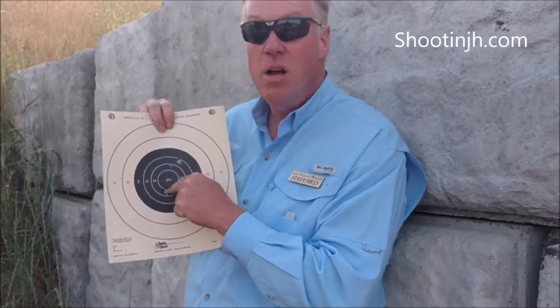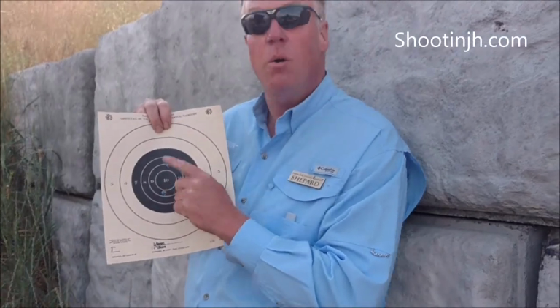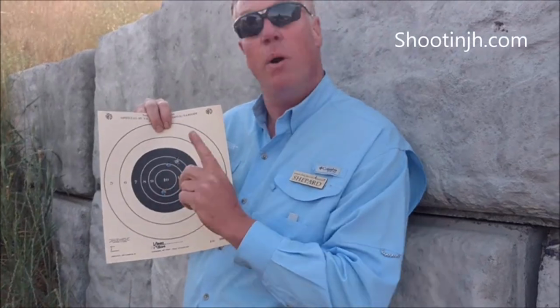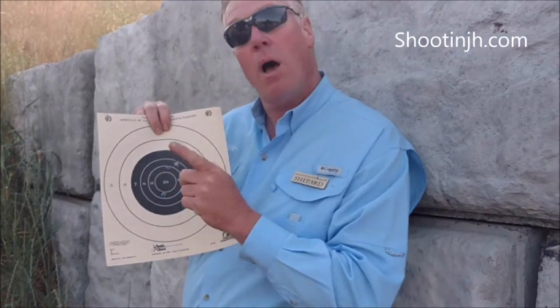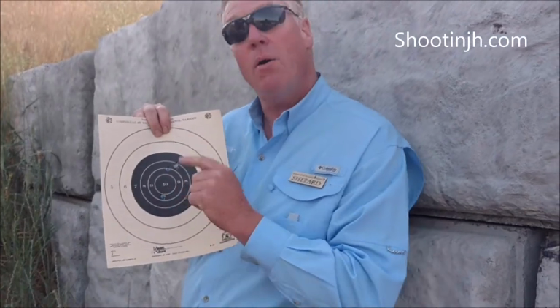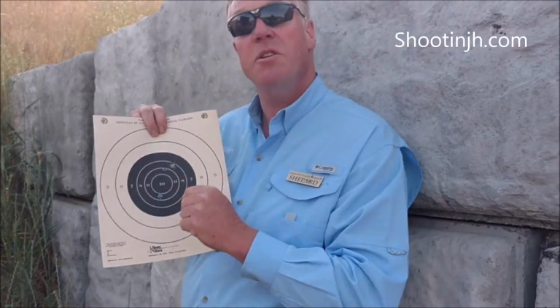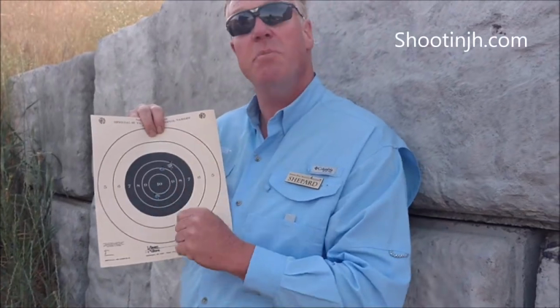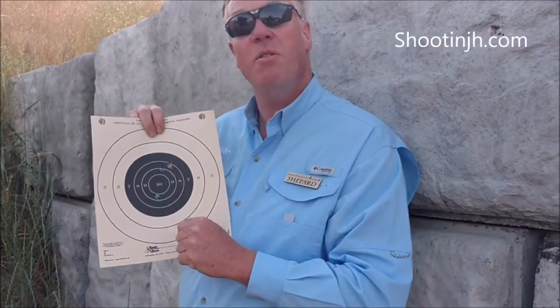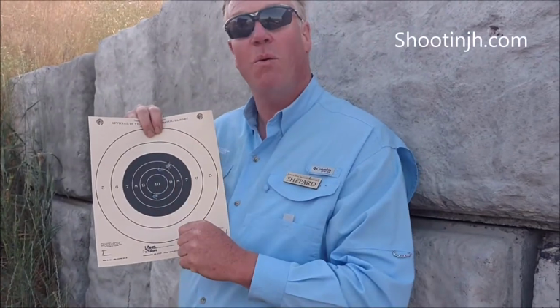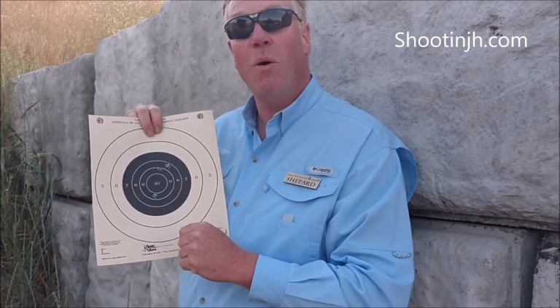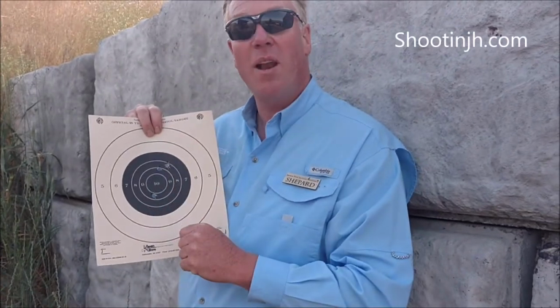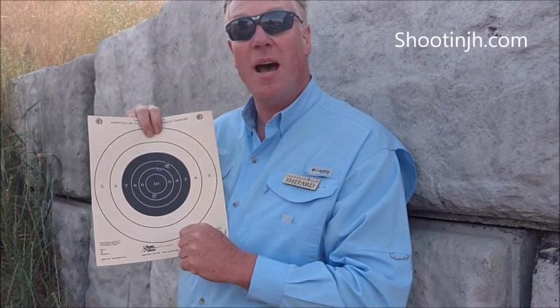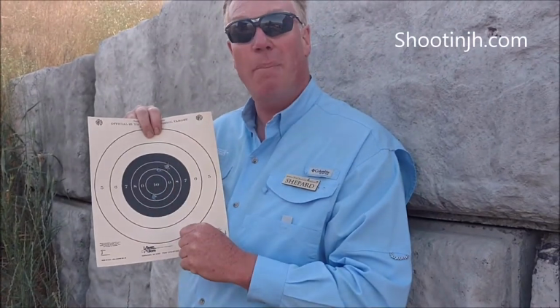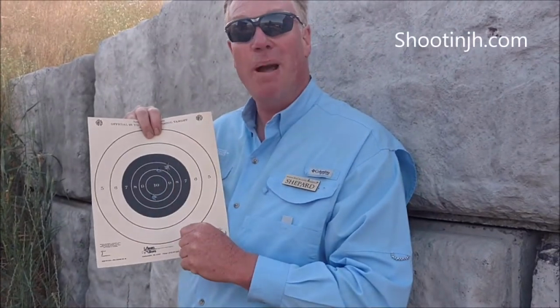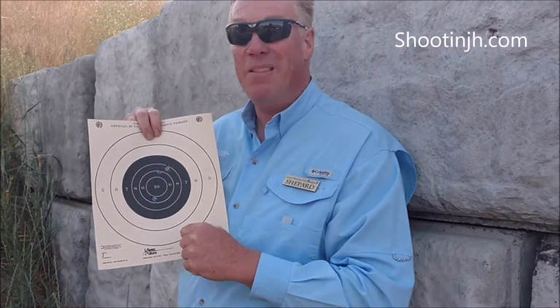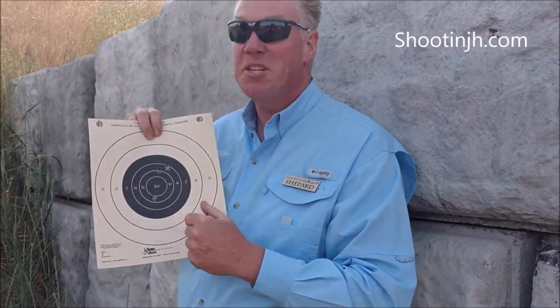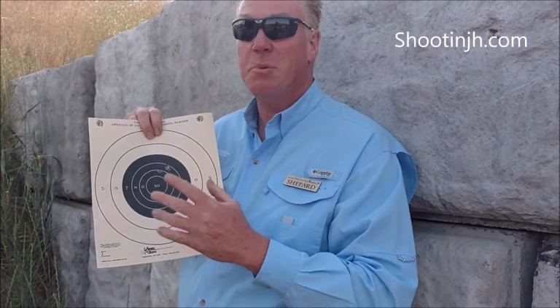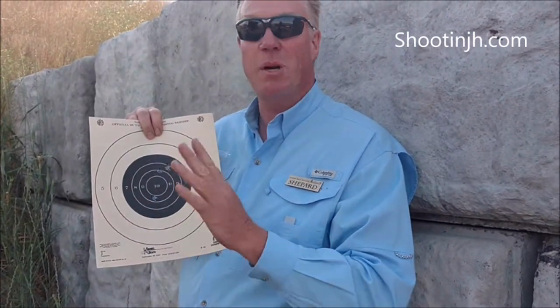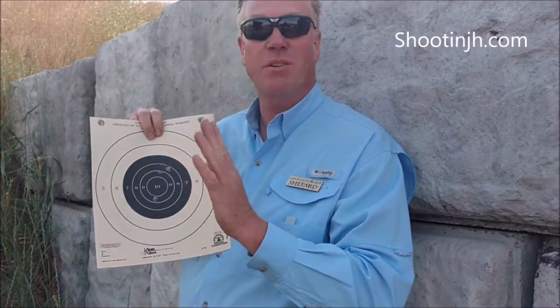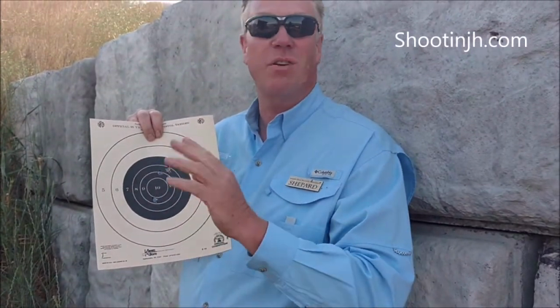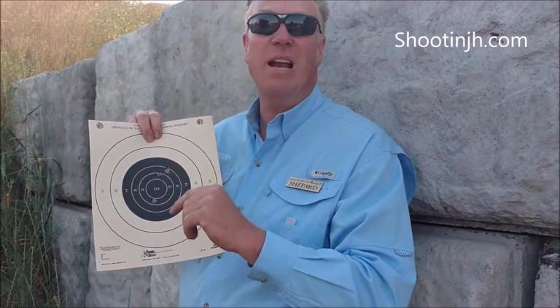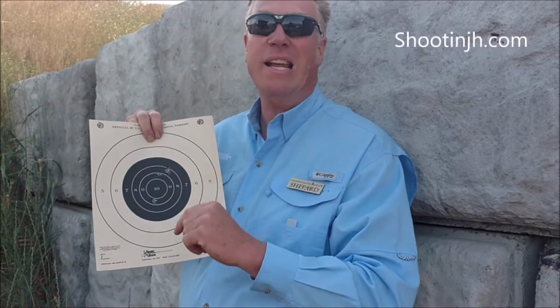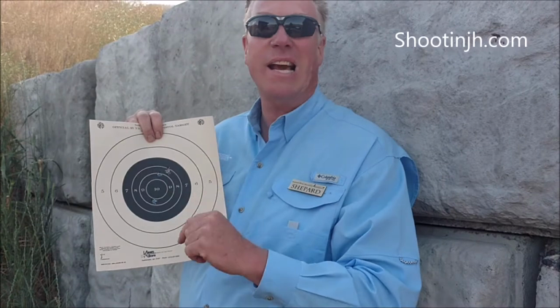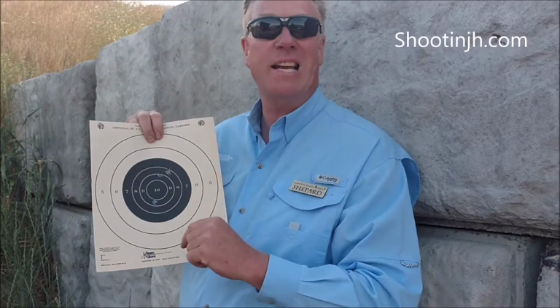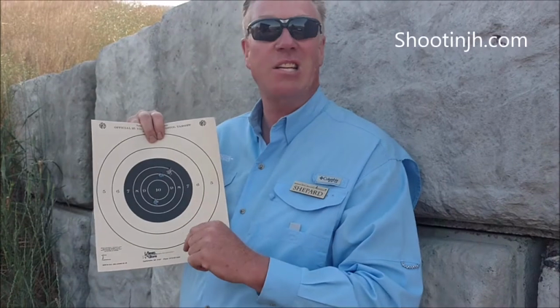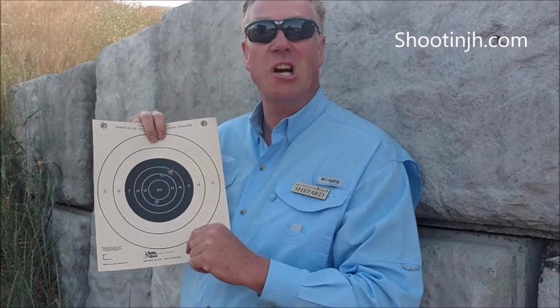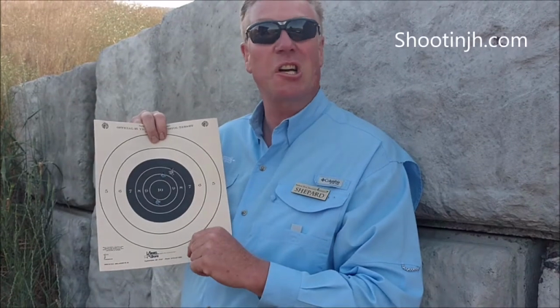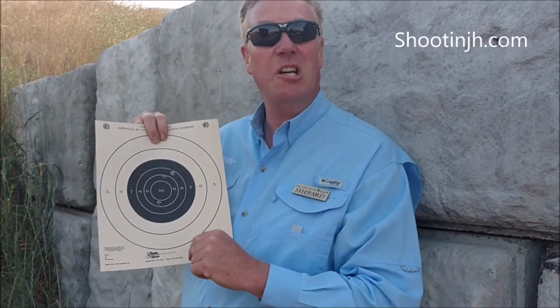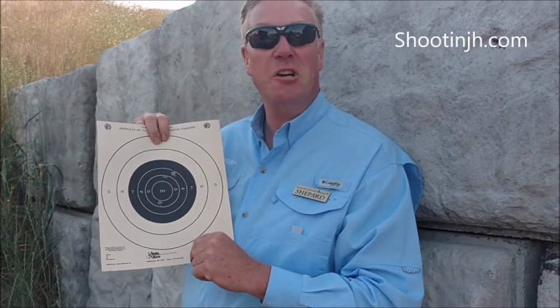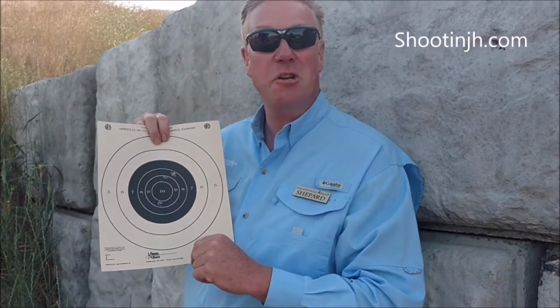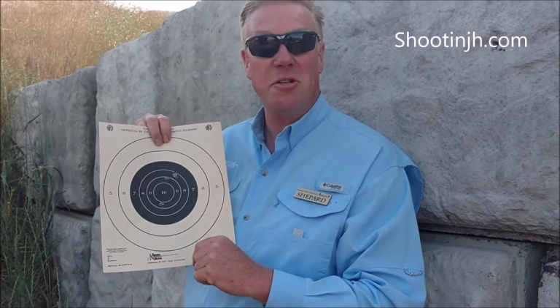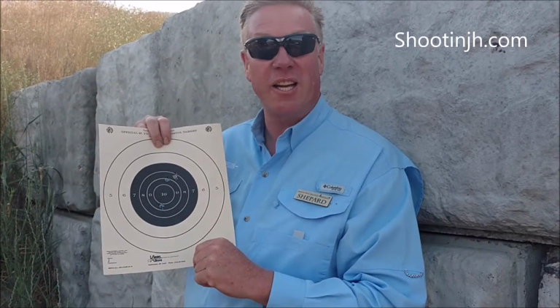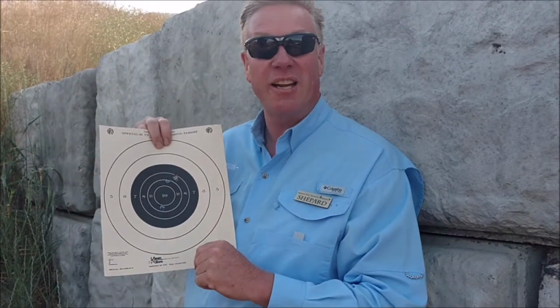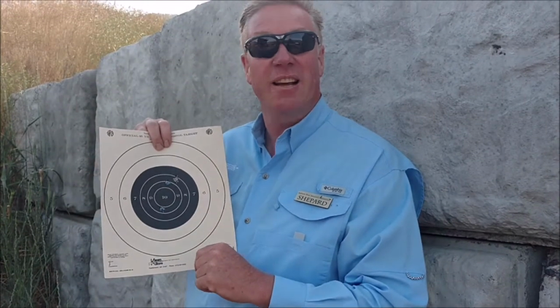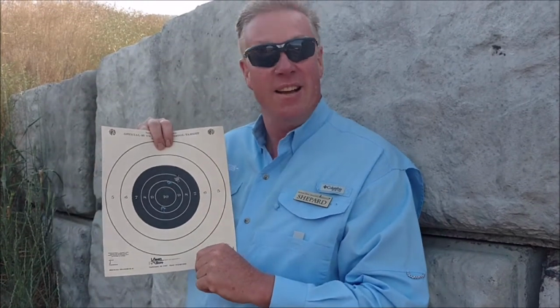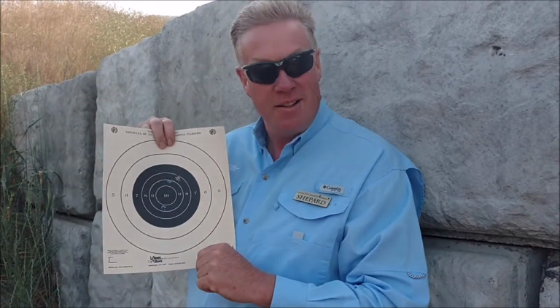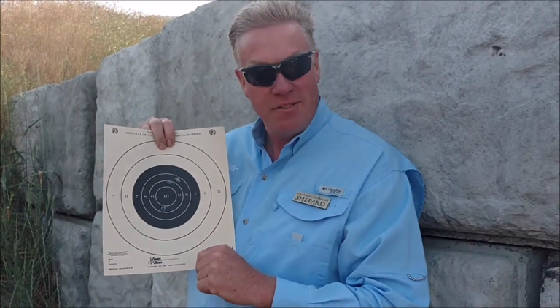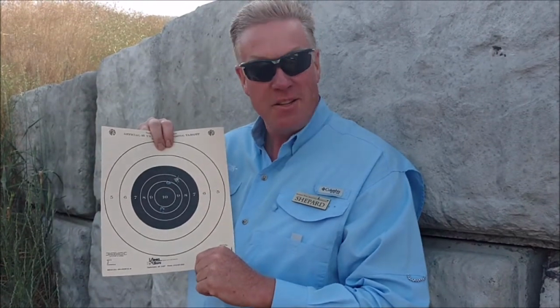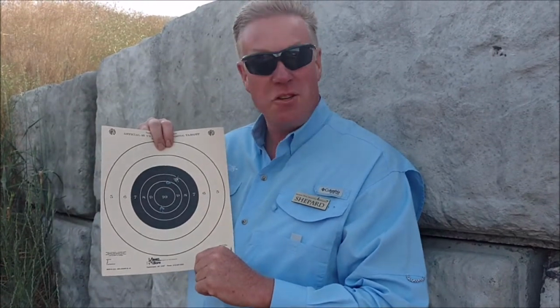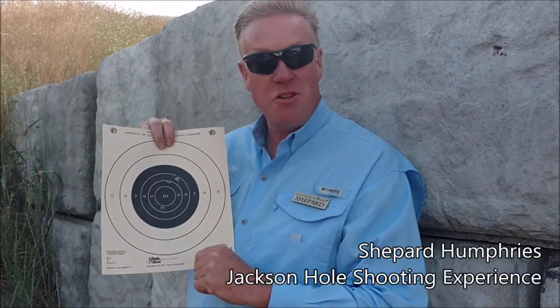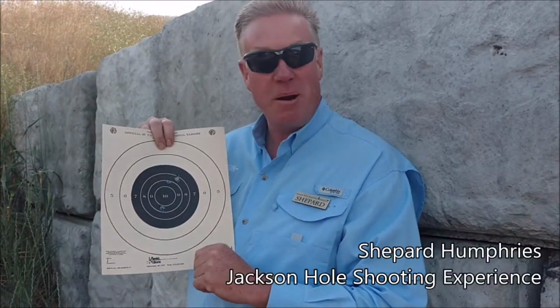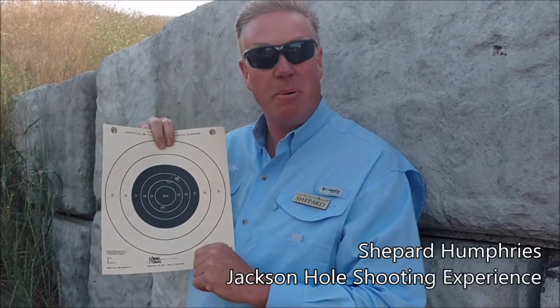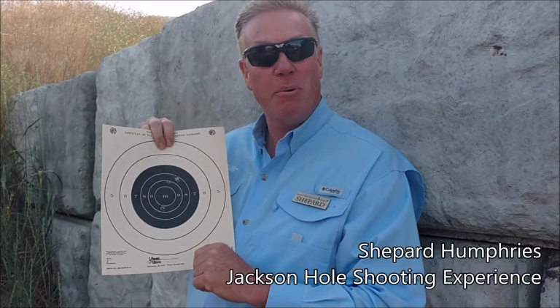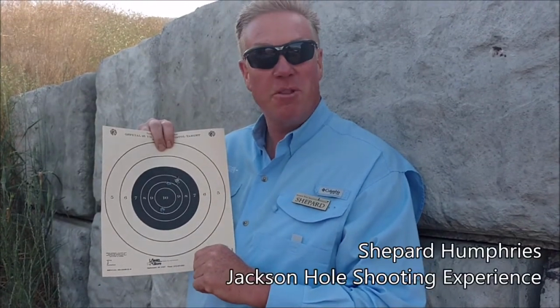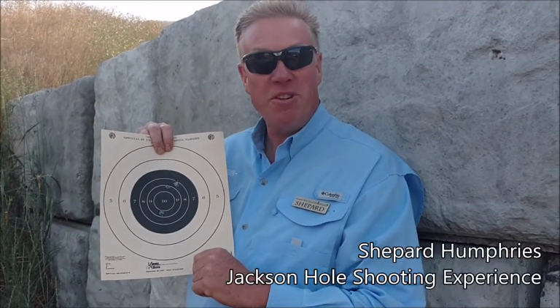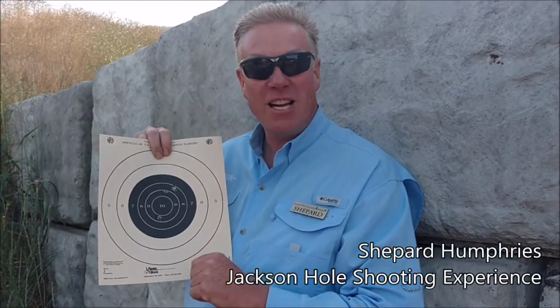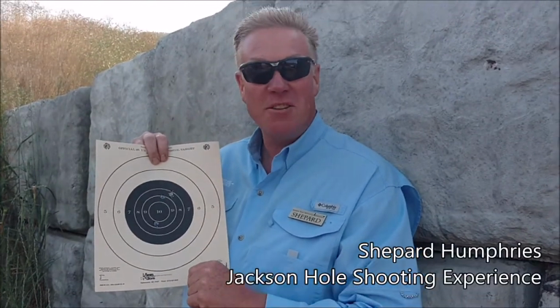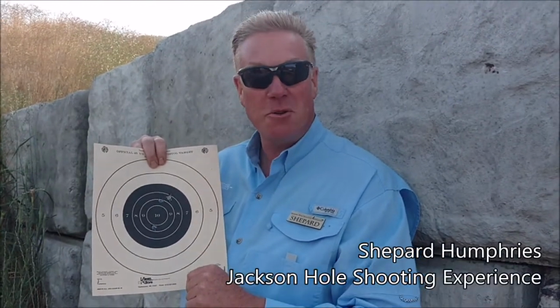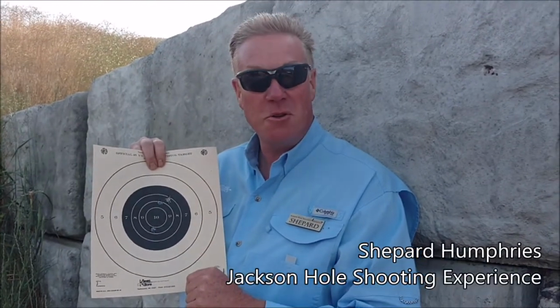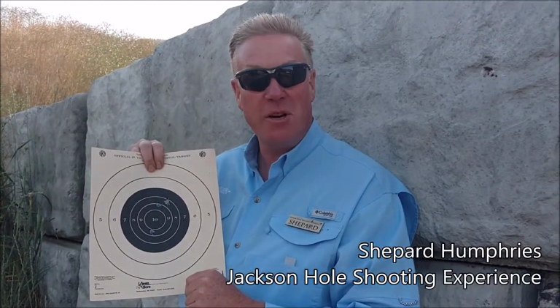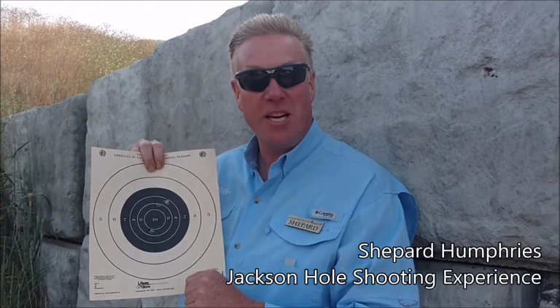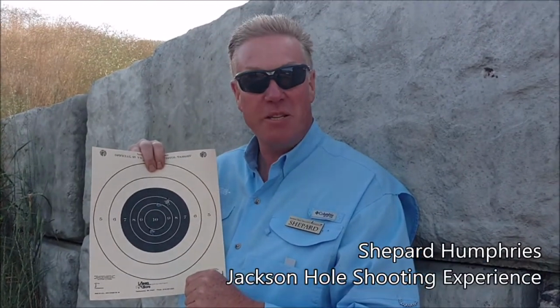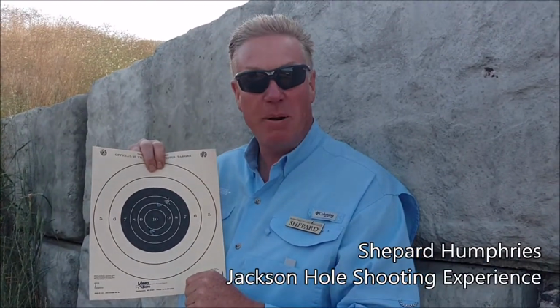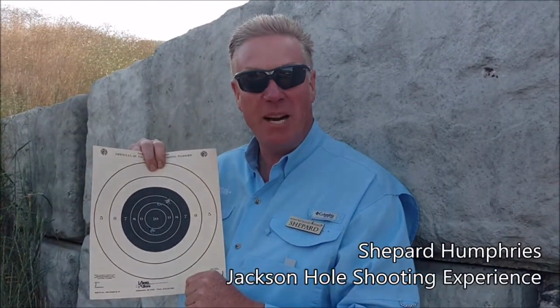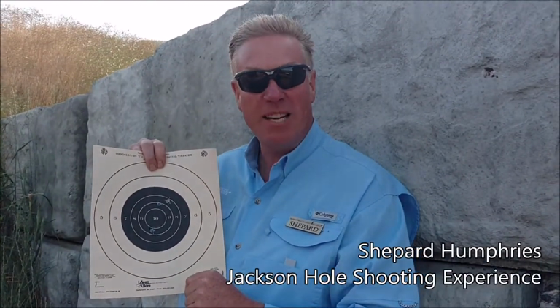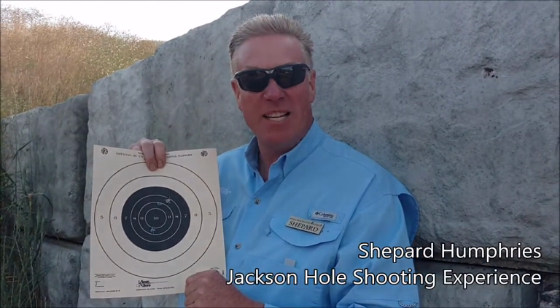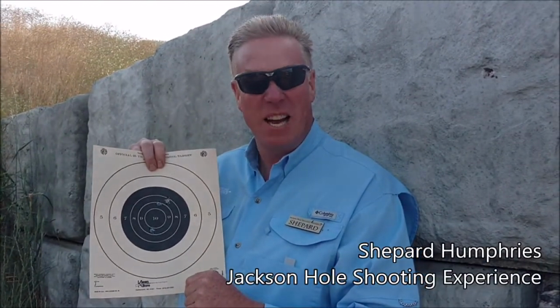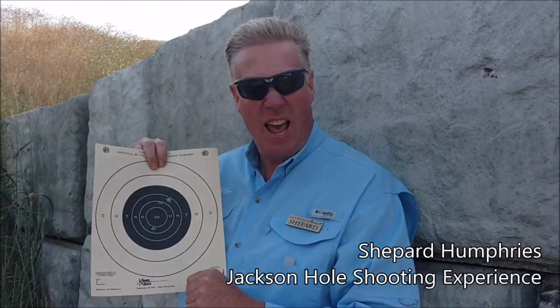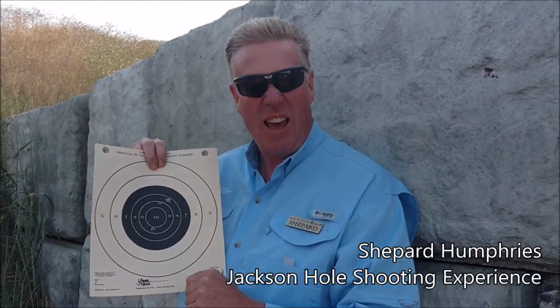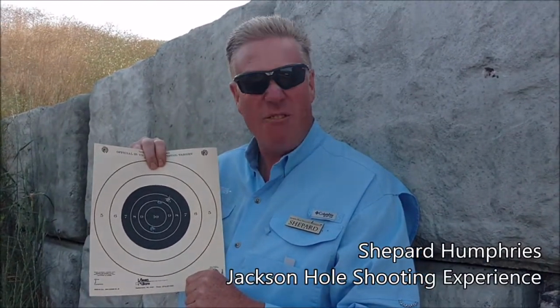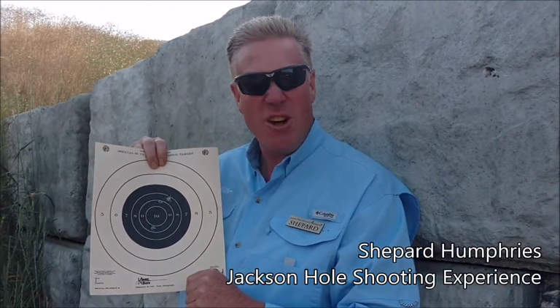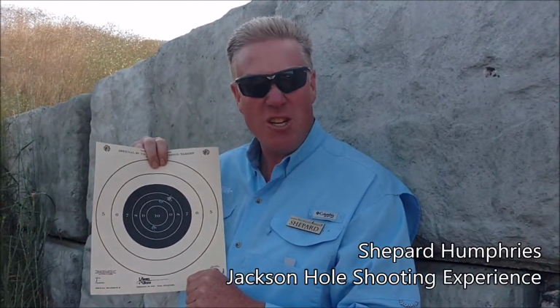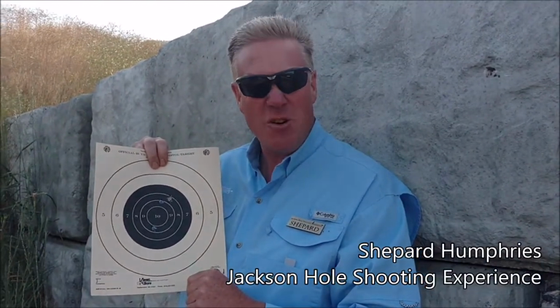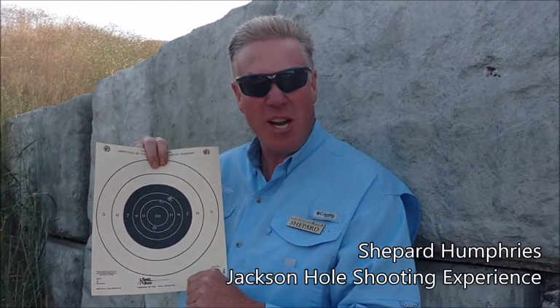We always move one up, and this works for any kind of target you're using. This is Shepard with the Jackson Hole Shooting Experience — have fun shooting!